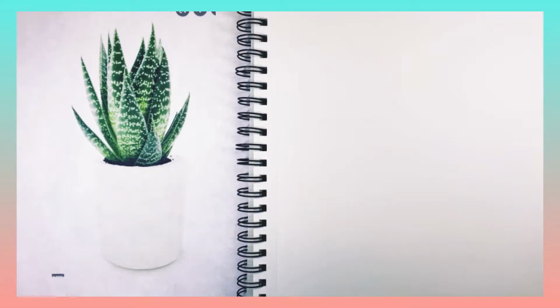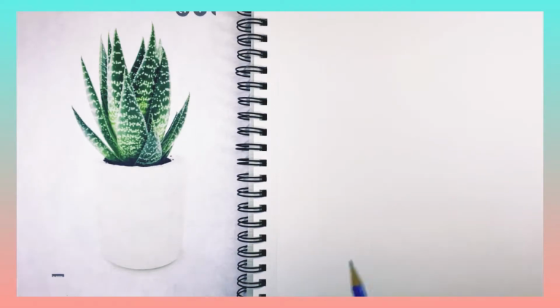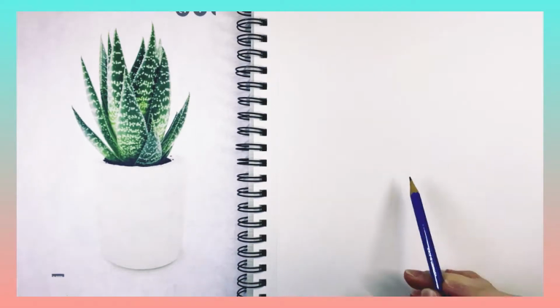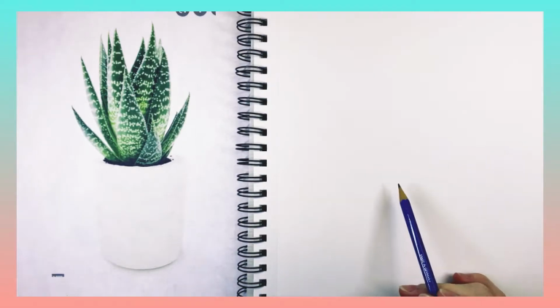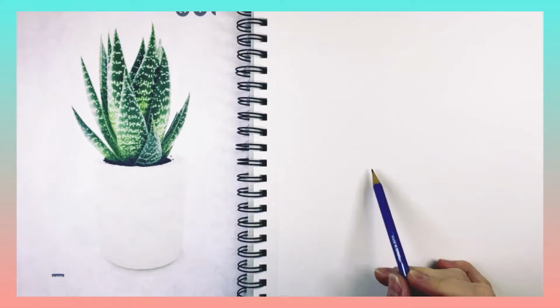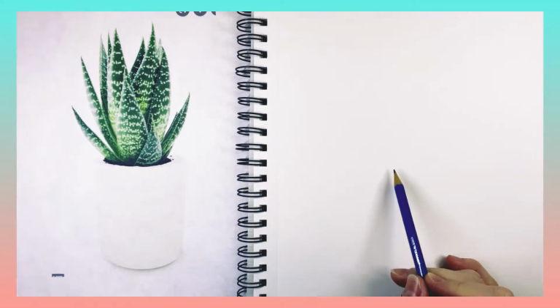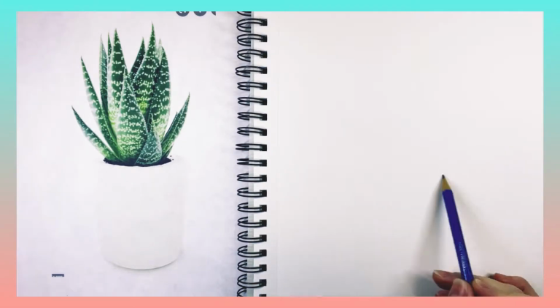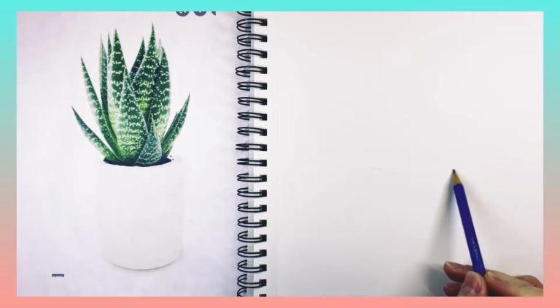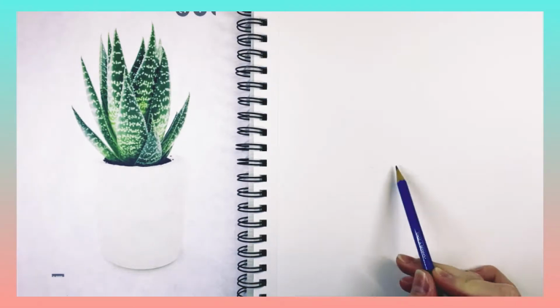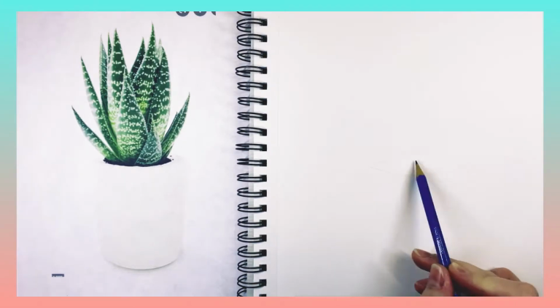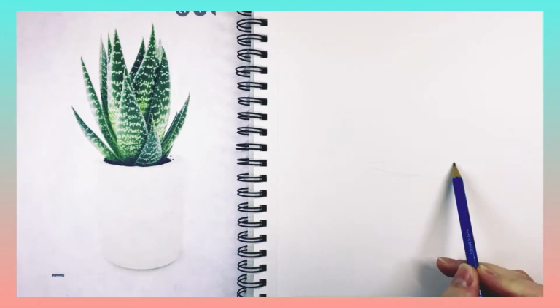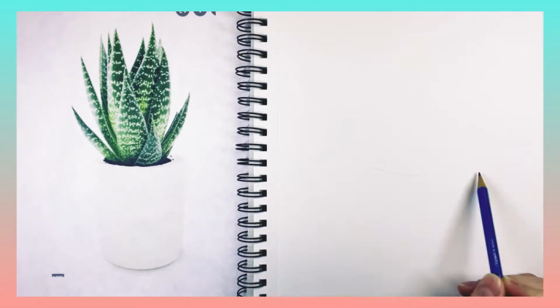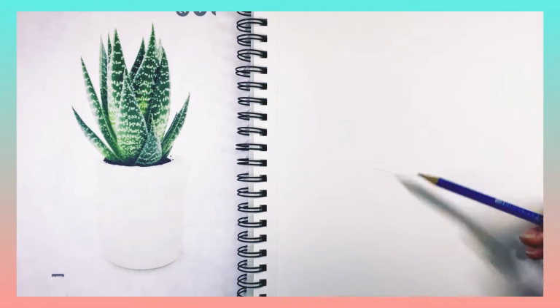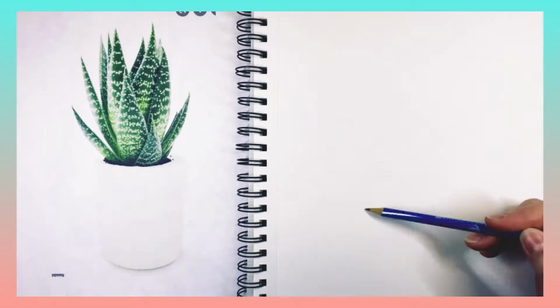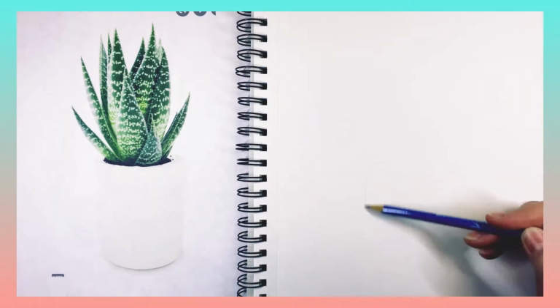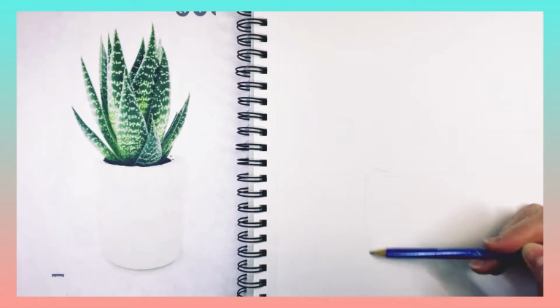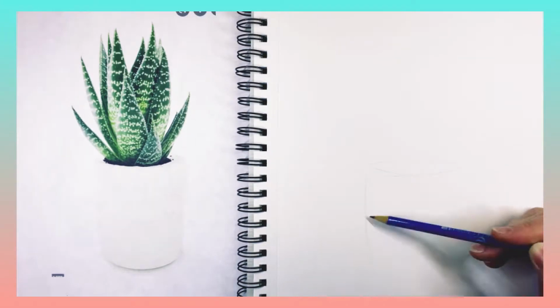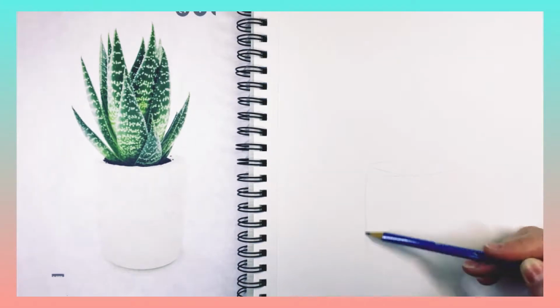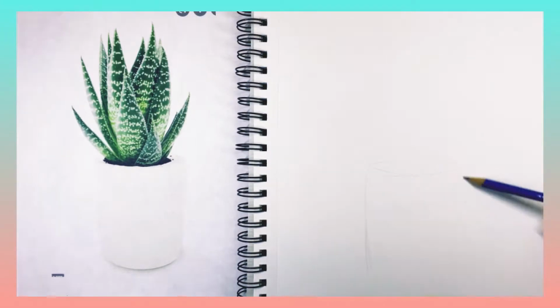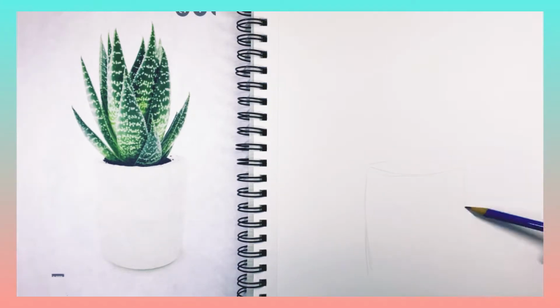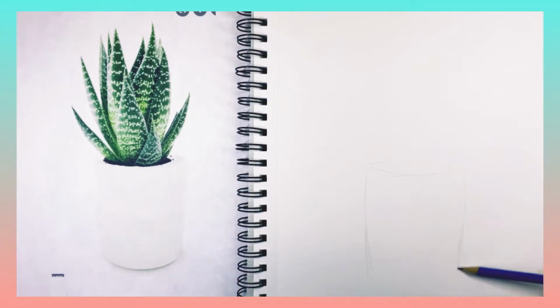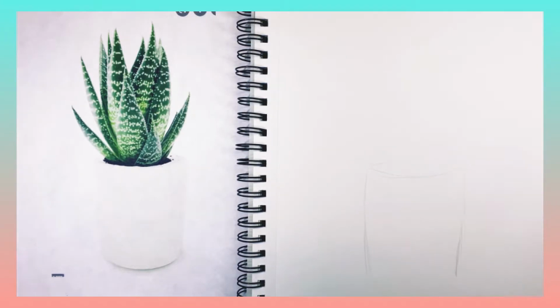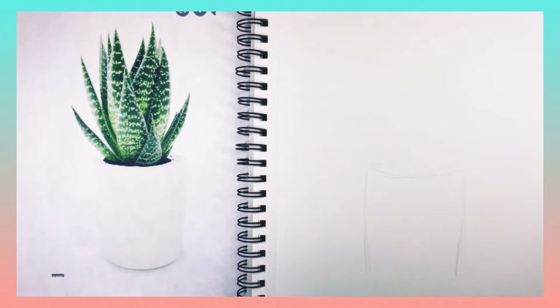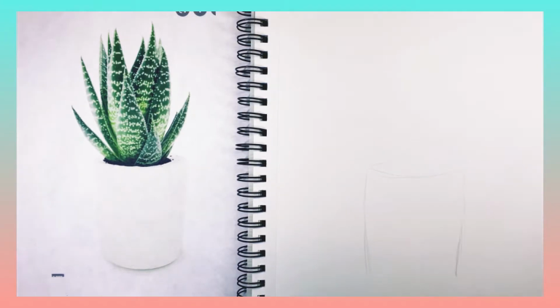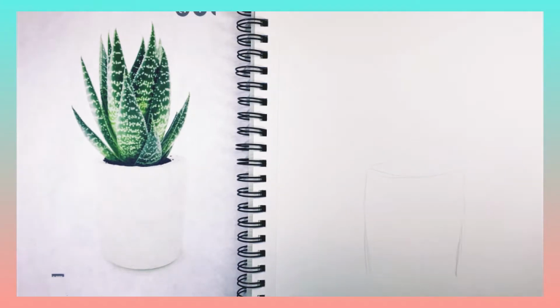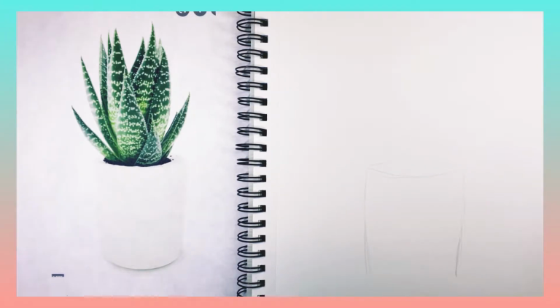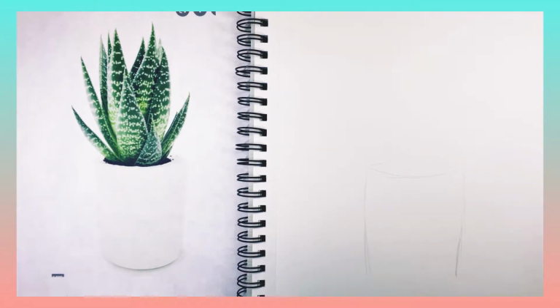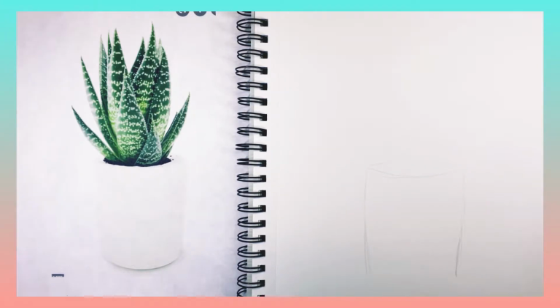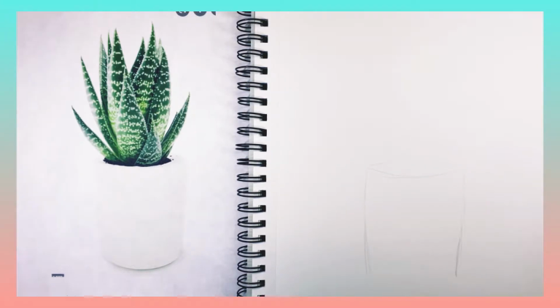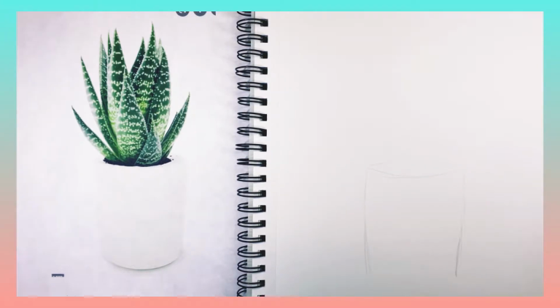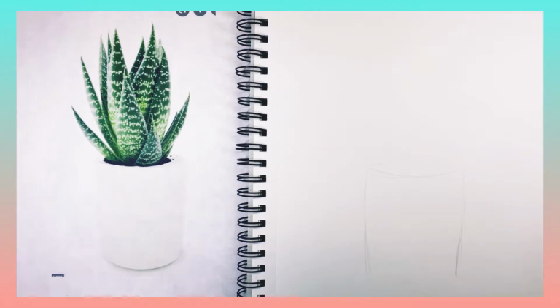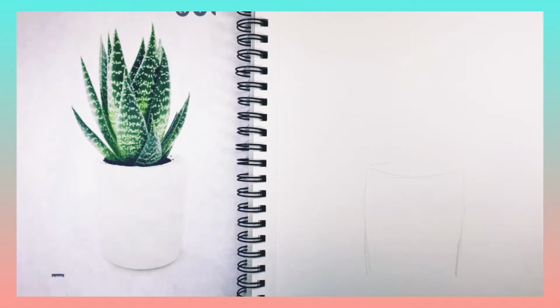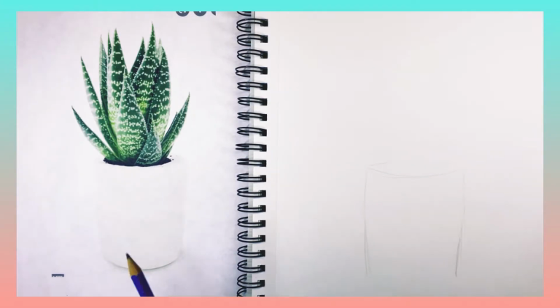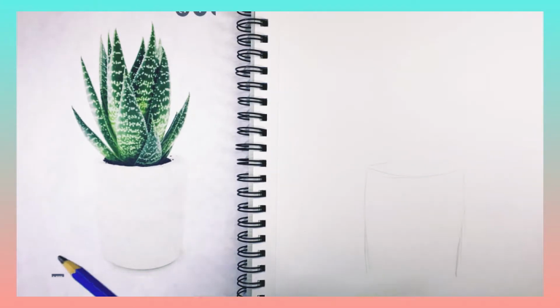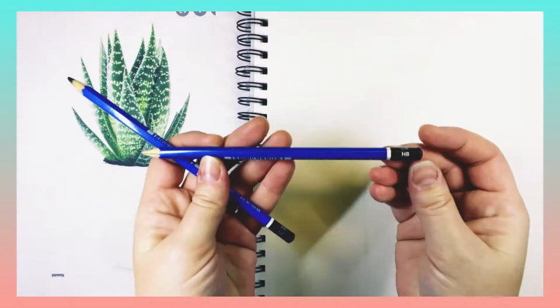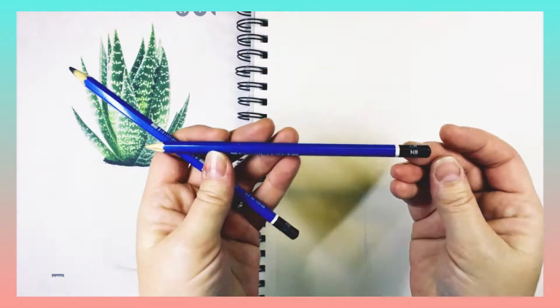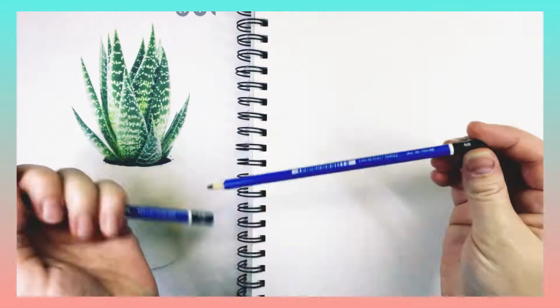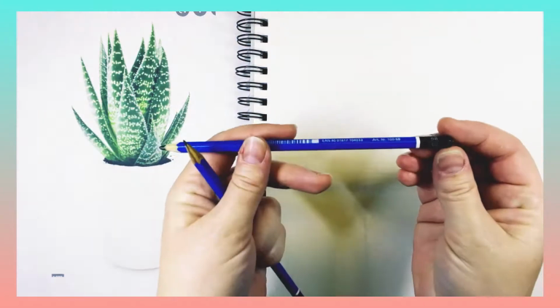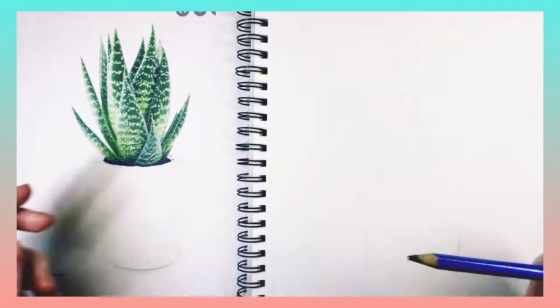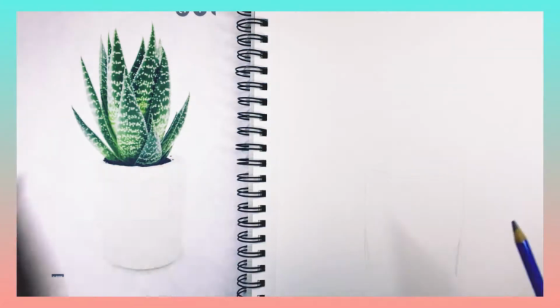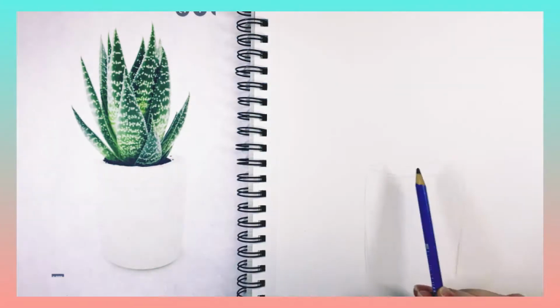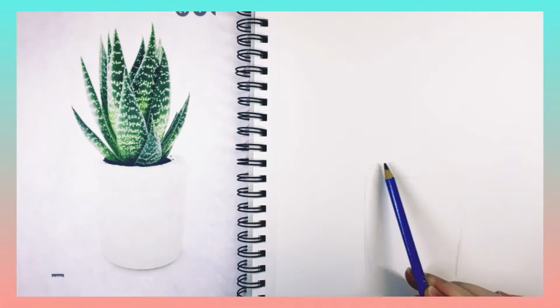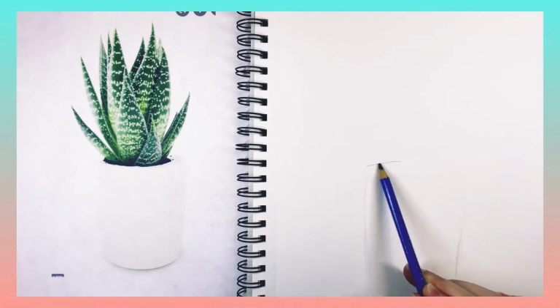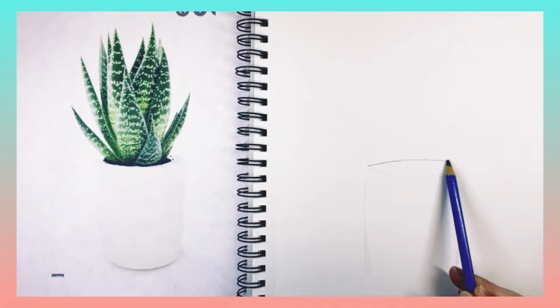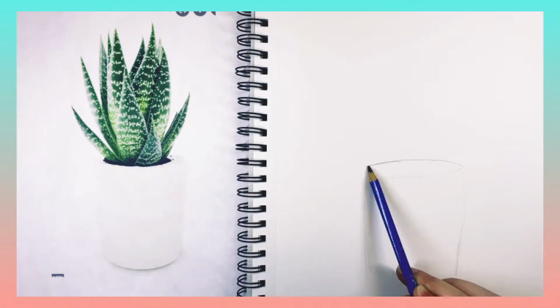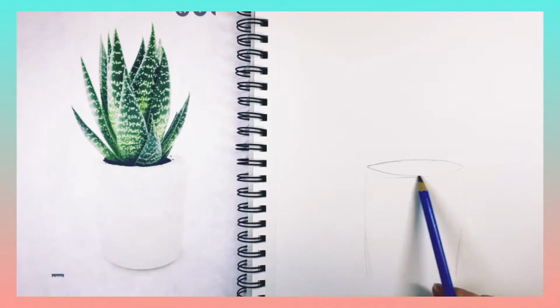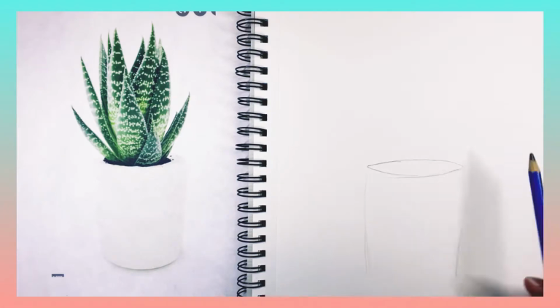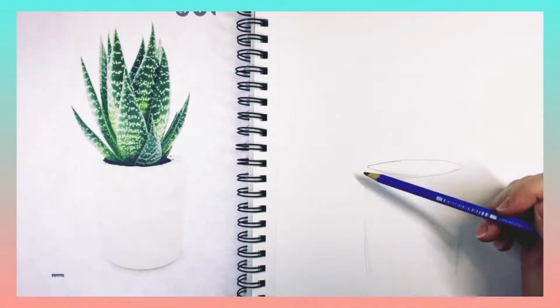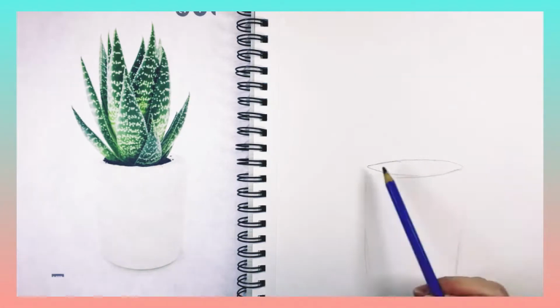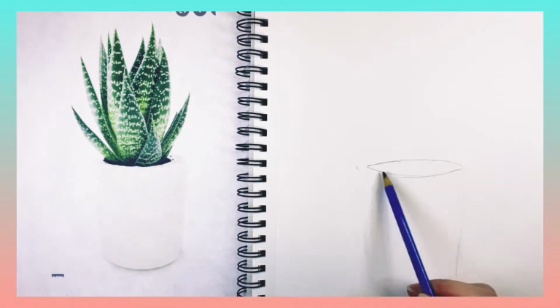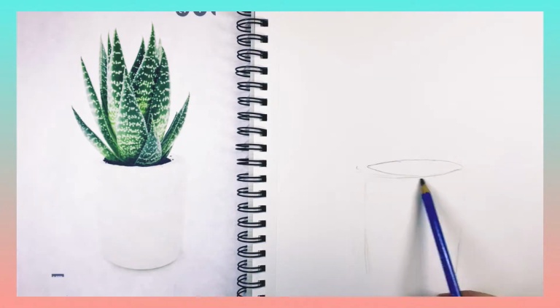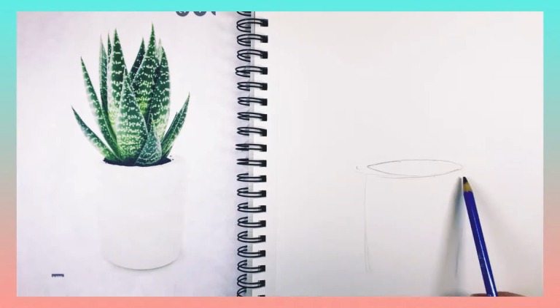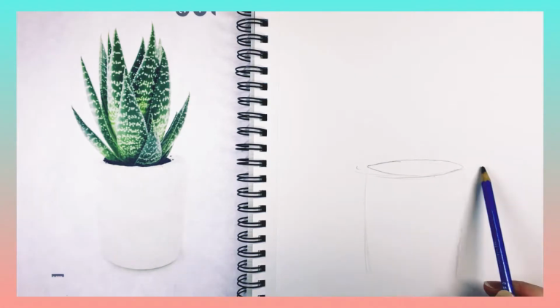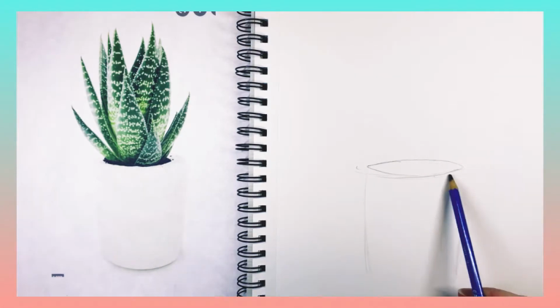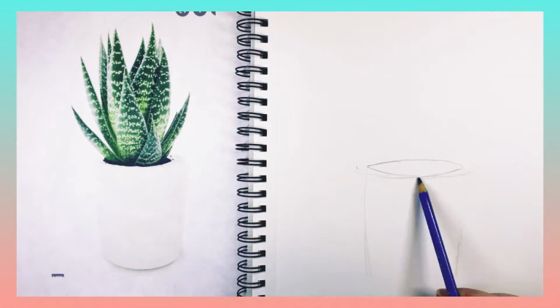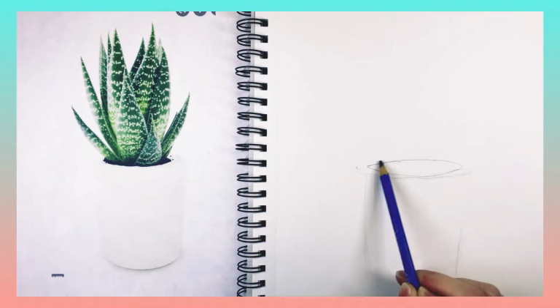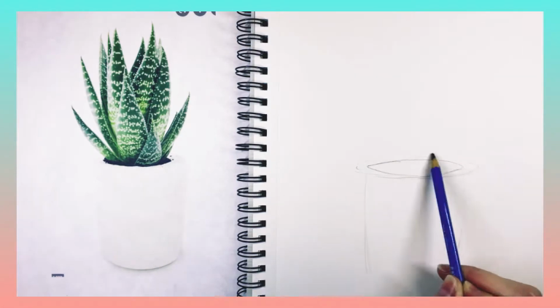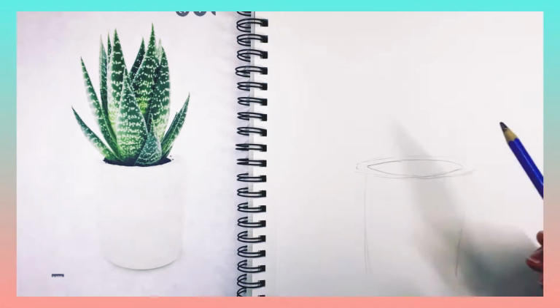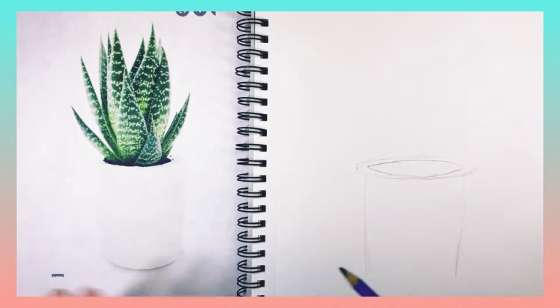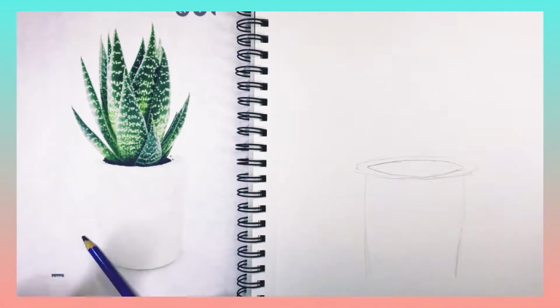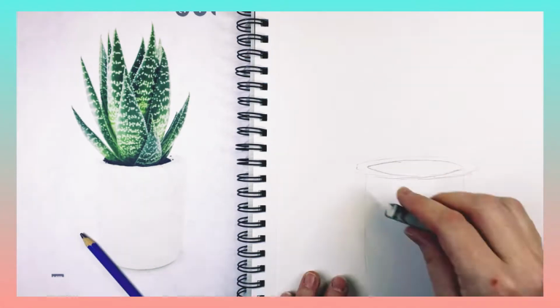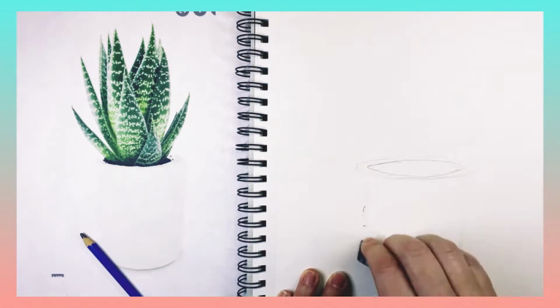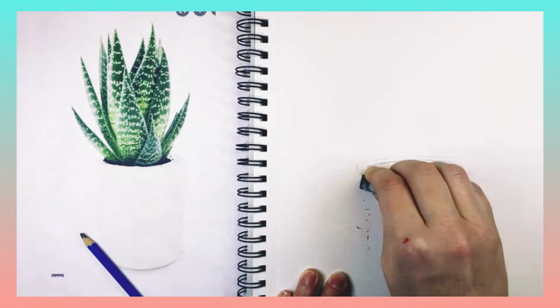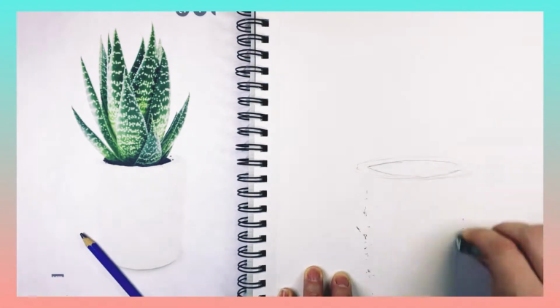Hi guys, welcome to Art Club 101. I hope you're having a great day. We're going to be doing a drawing today of an aloe vera plant.